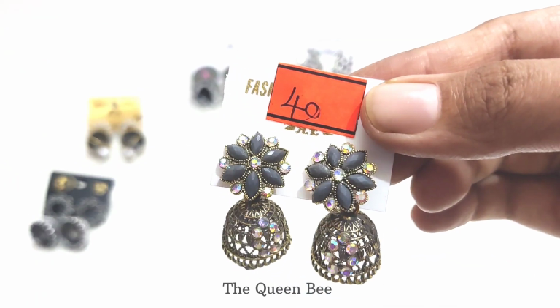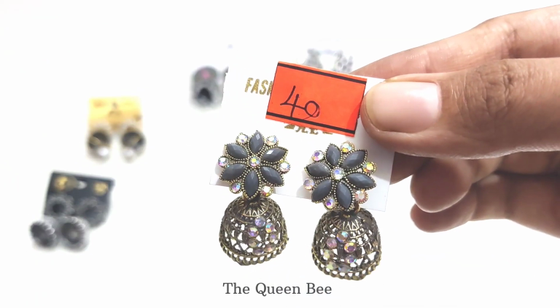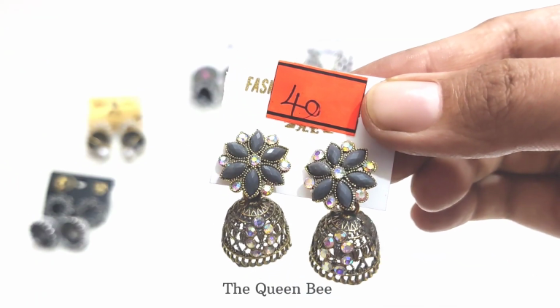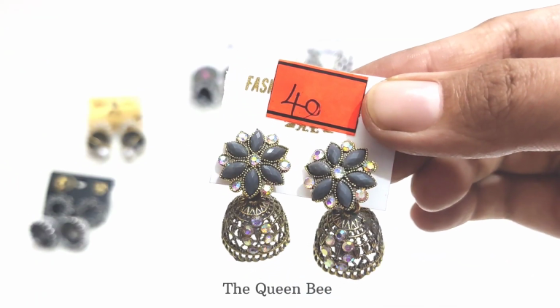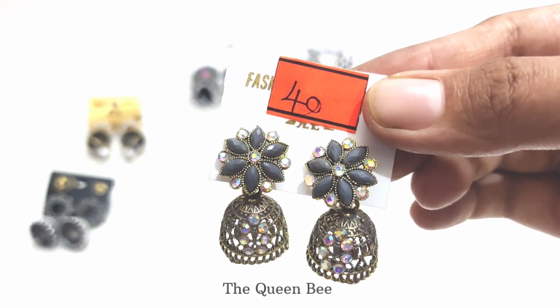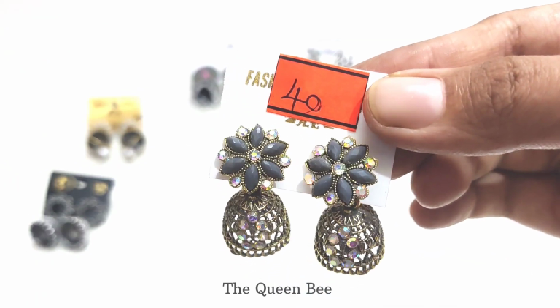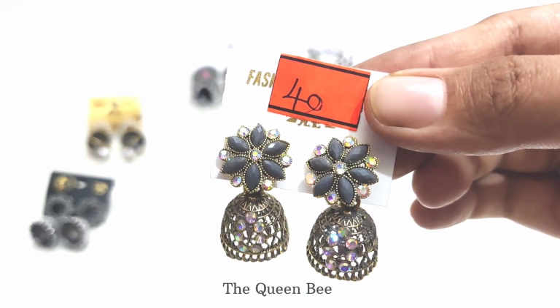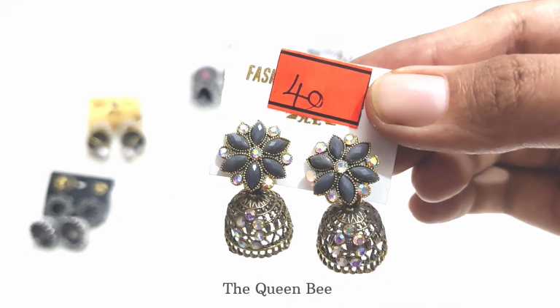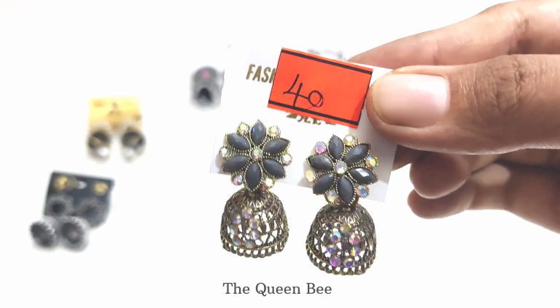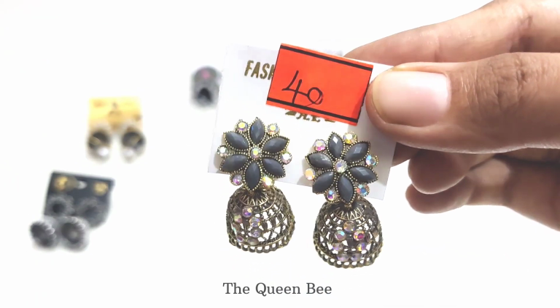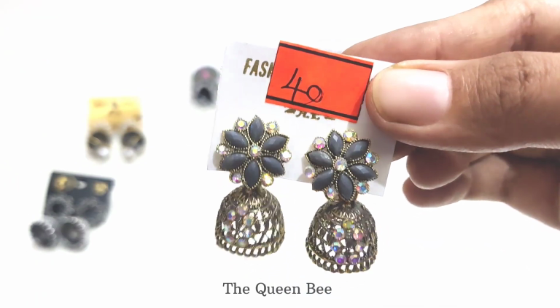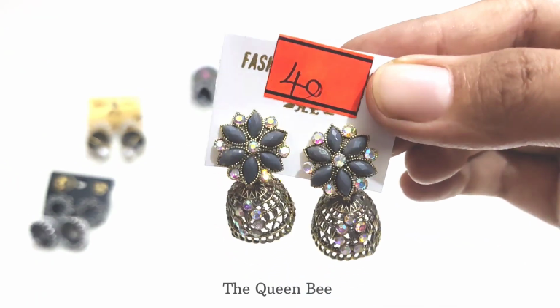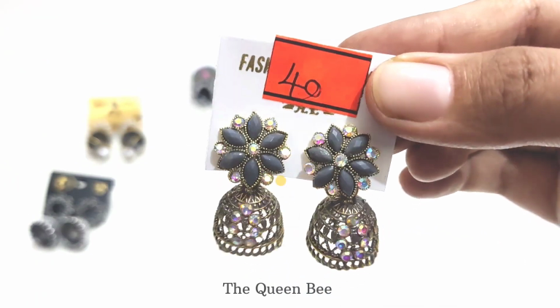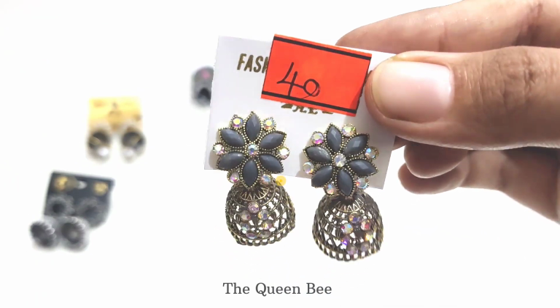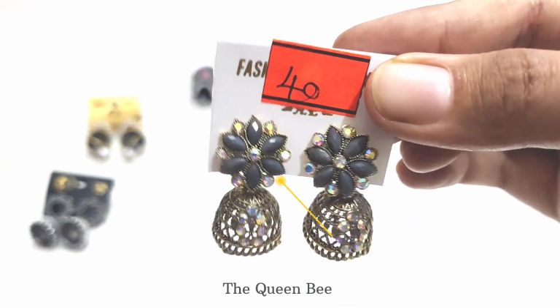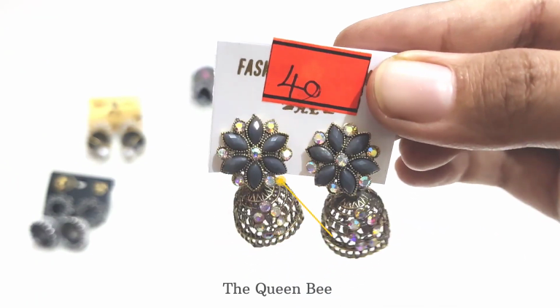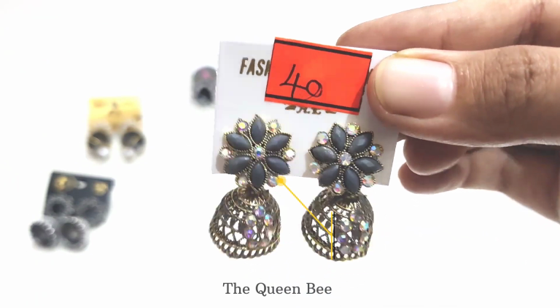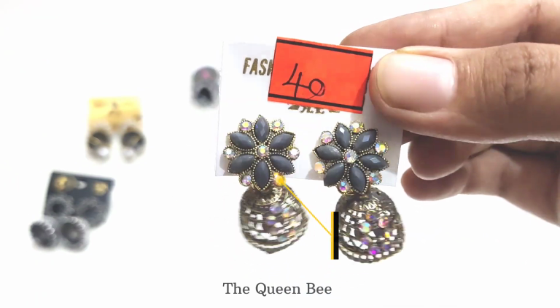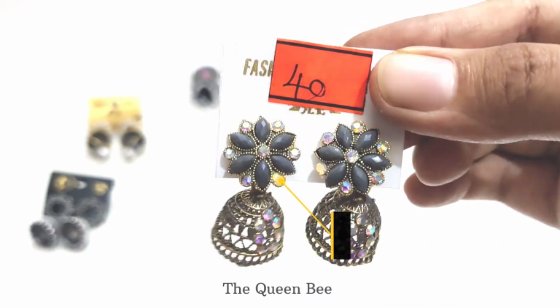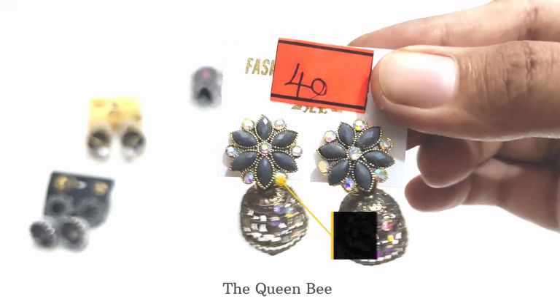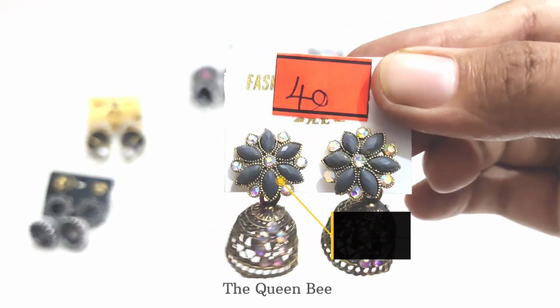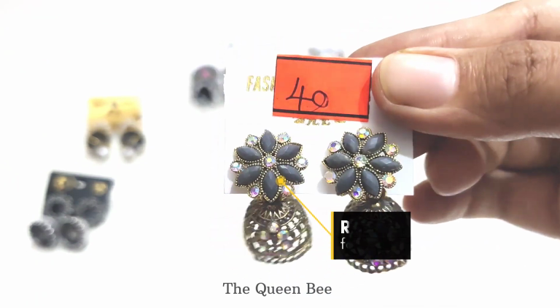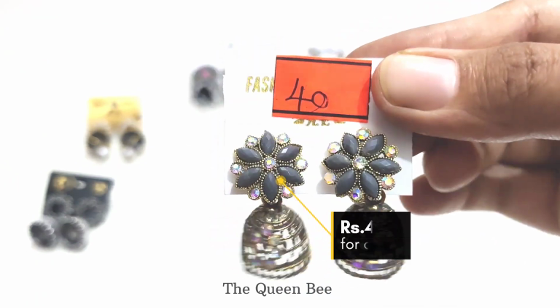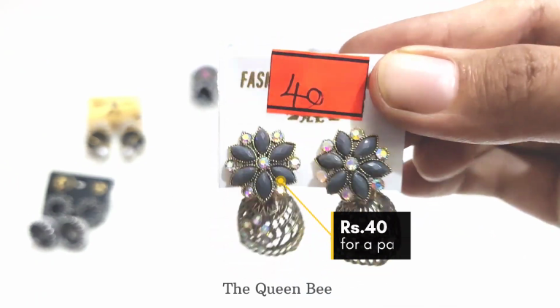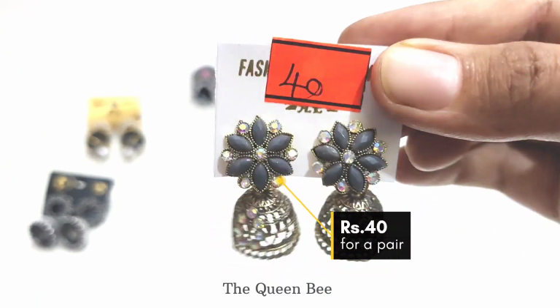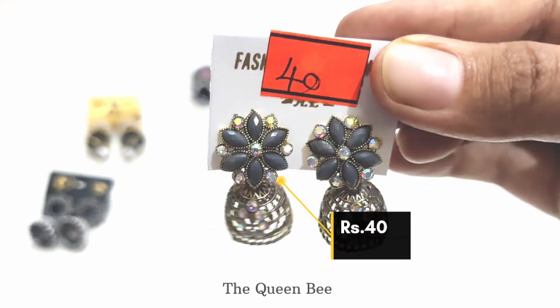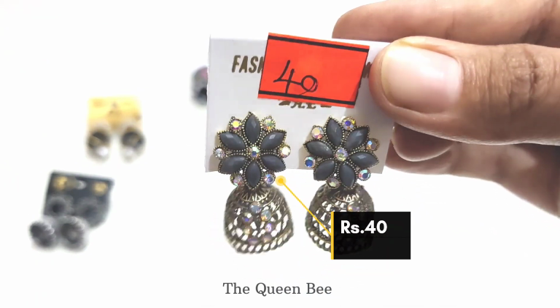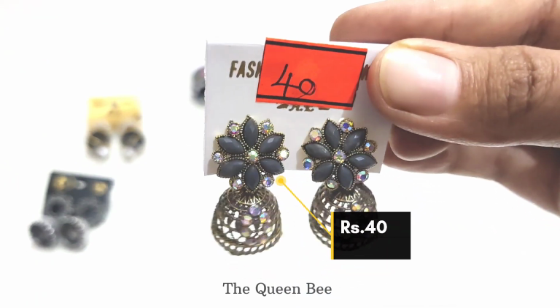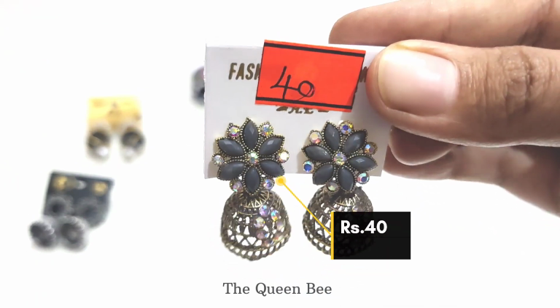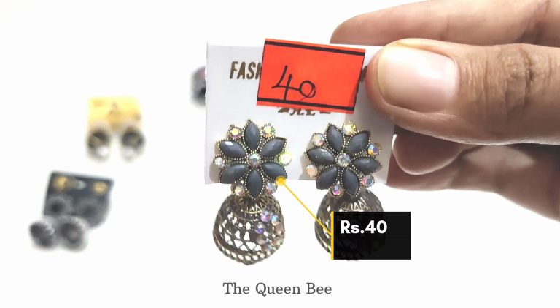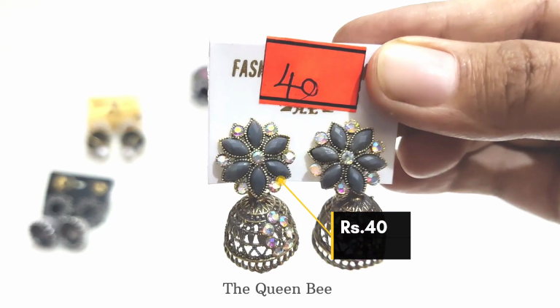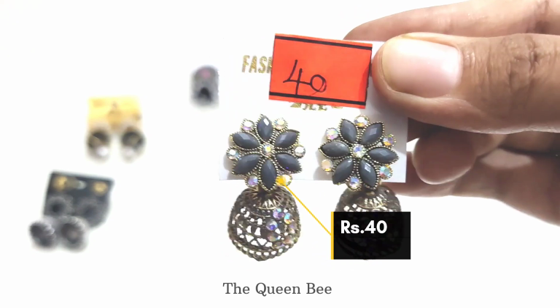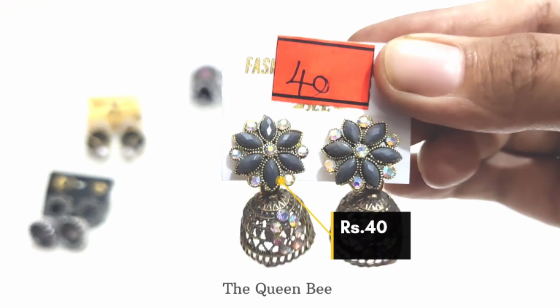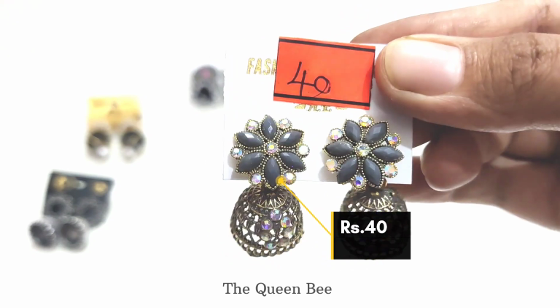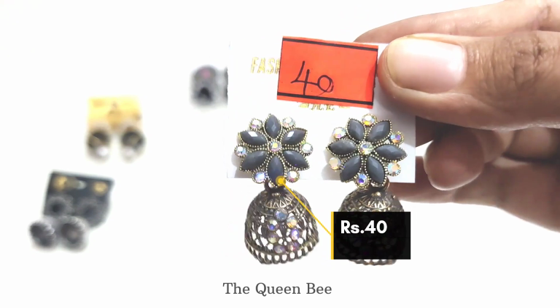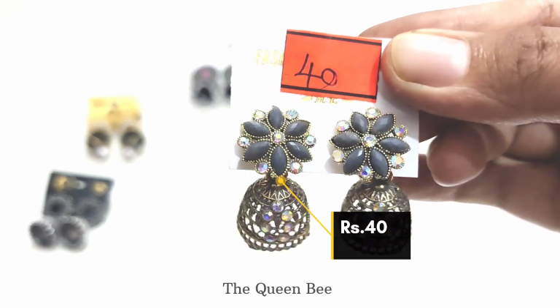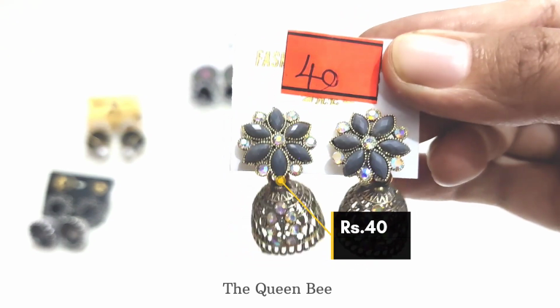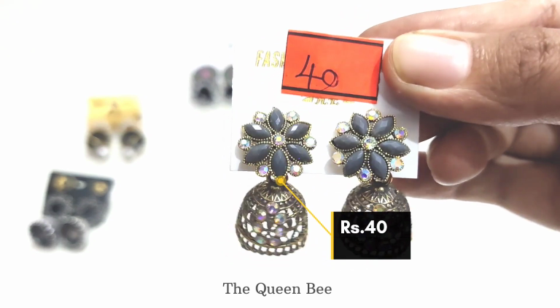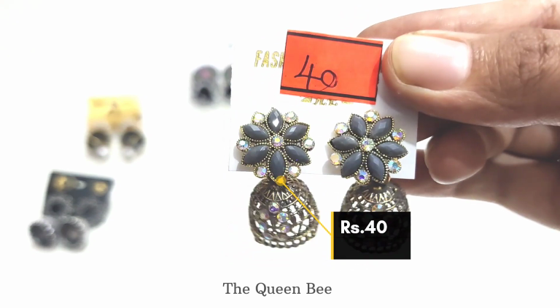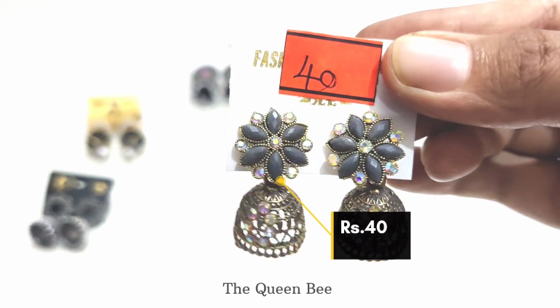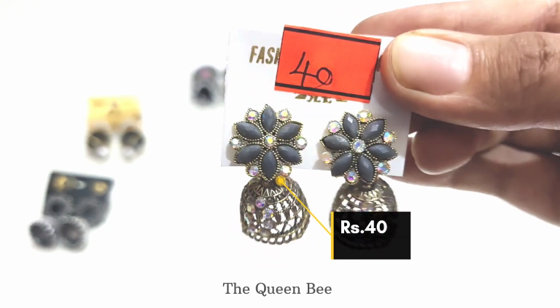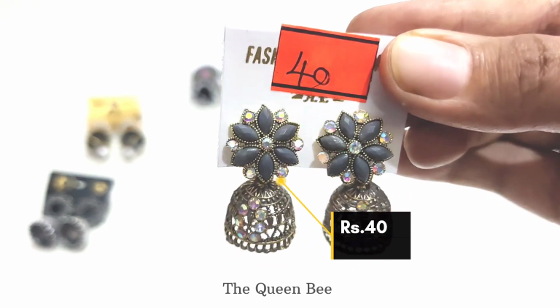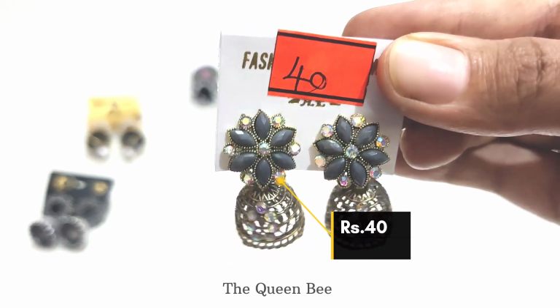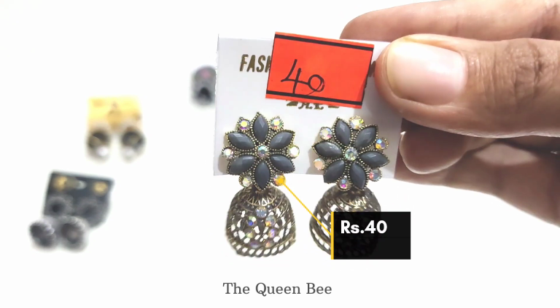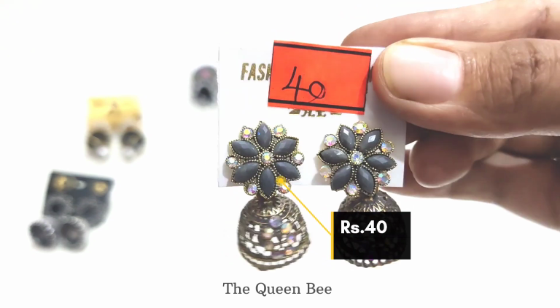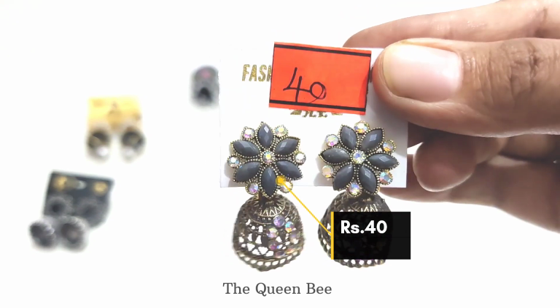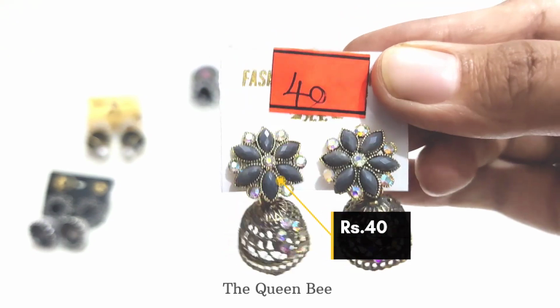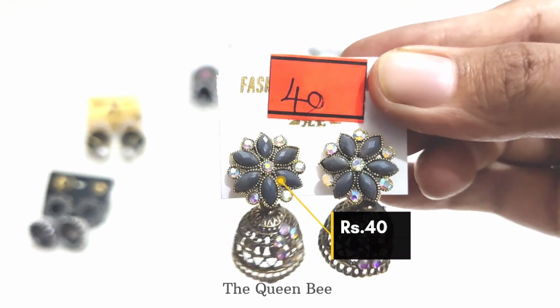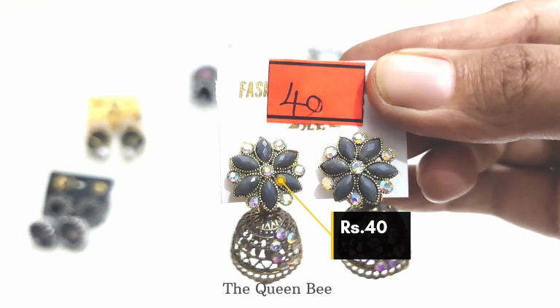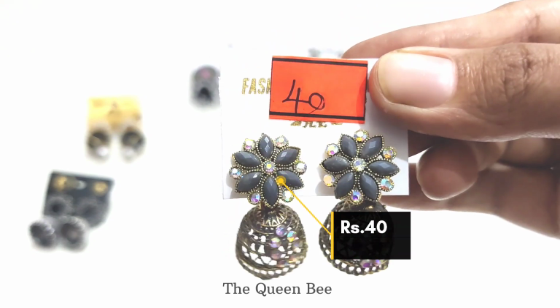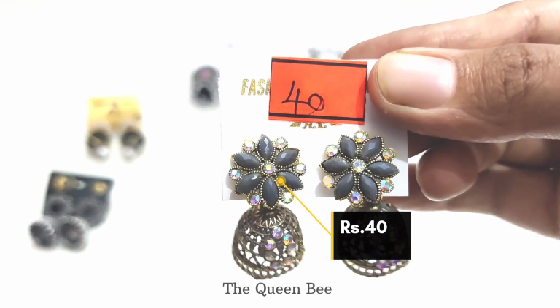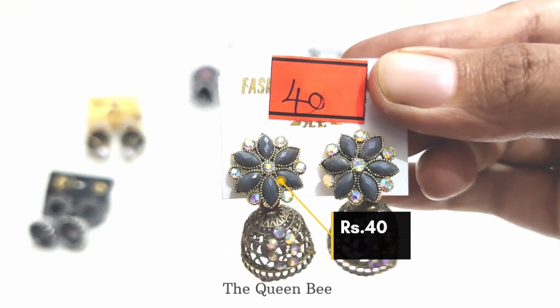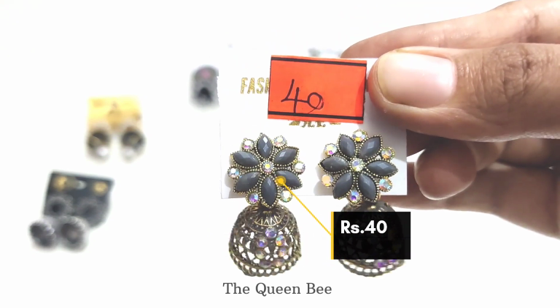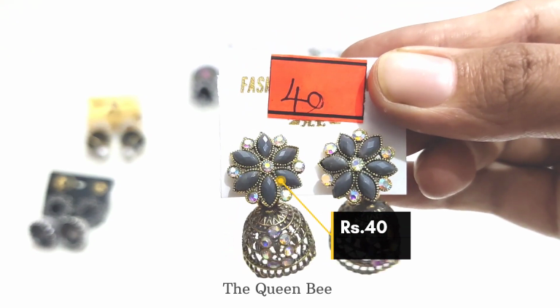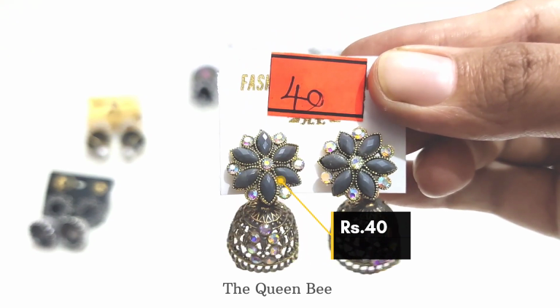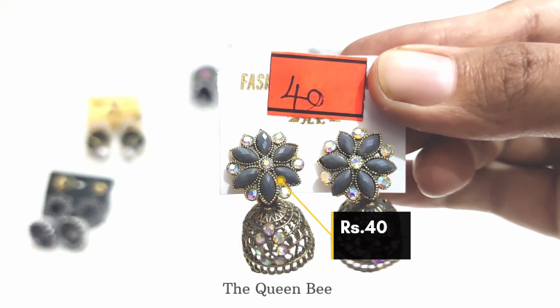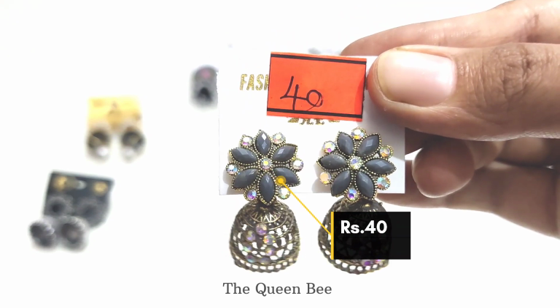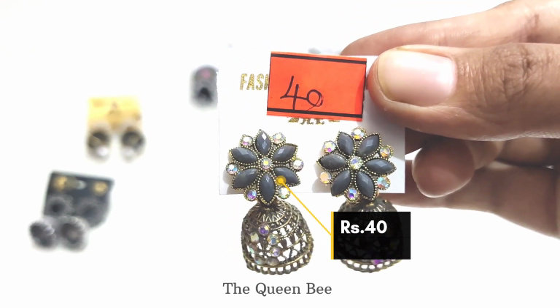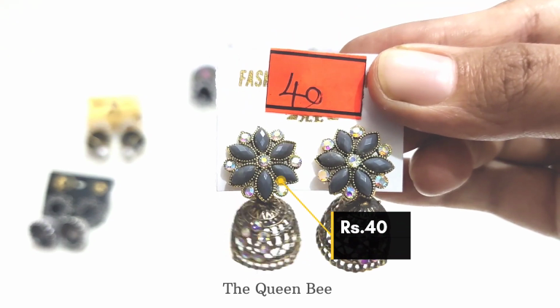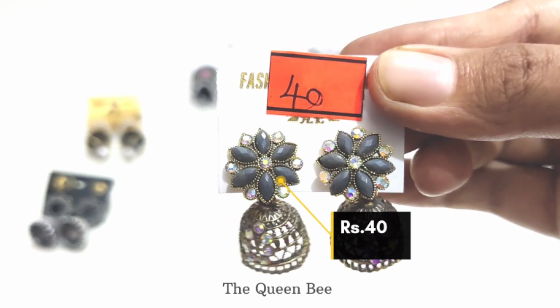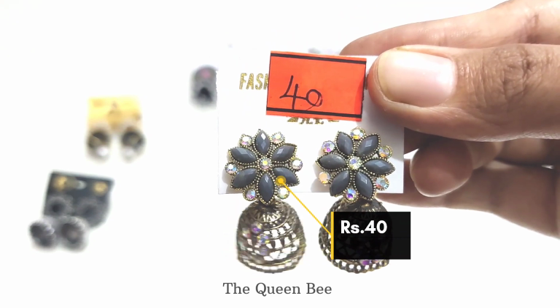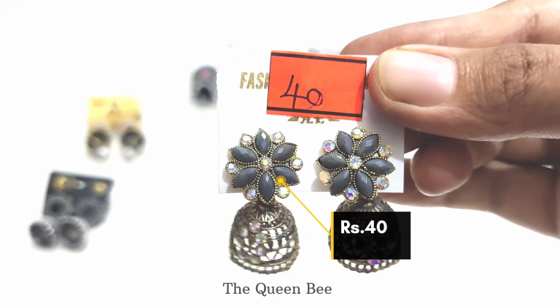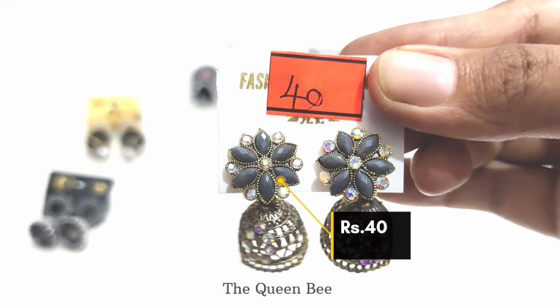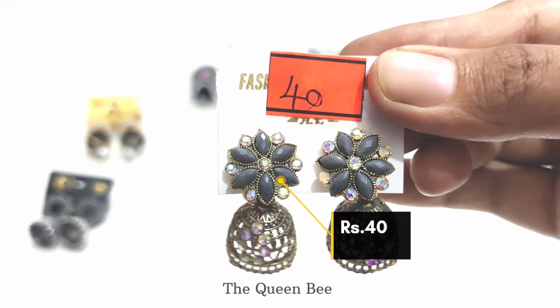The next one in my collection is this stone floor jhumka. It cost 40 rupees. The quality is very good.